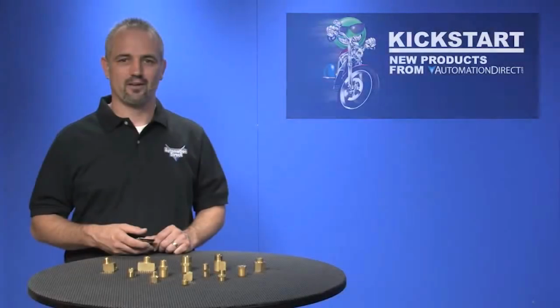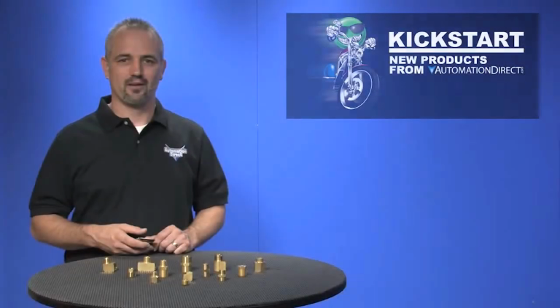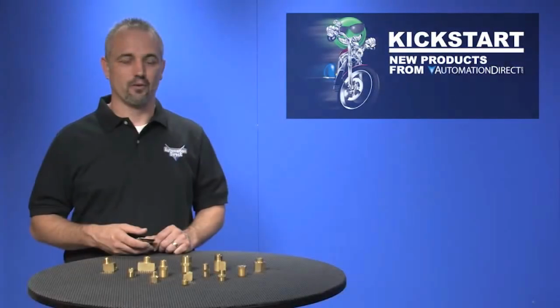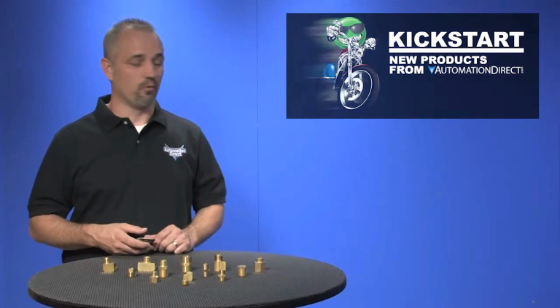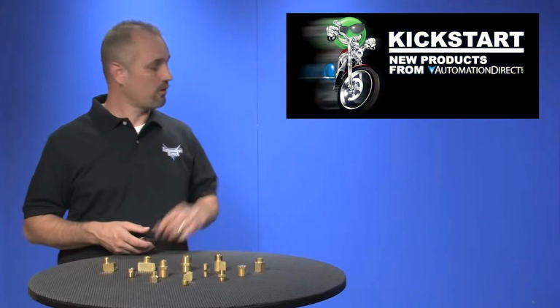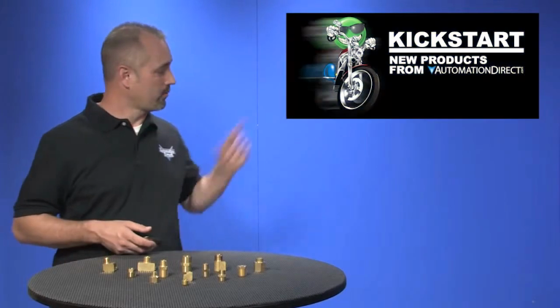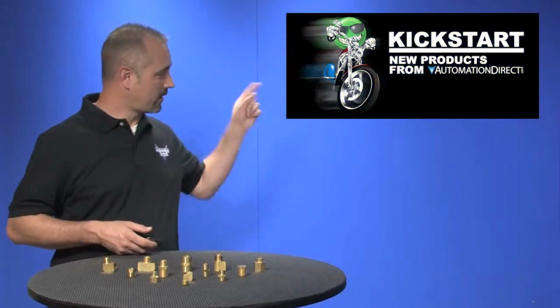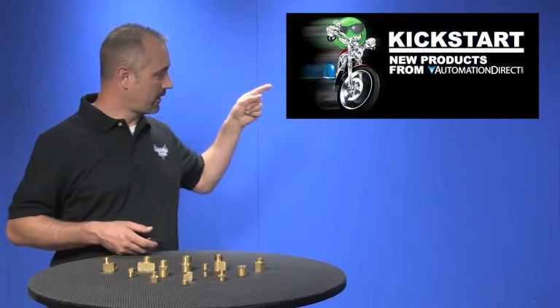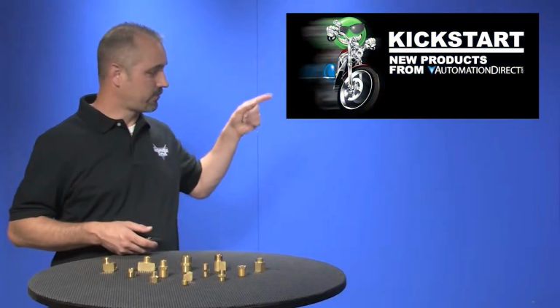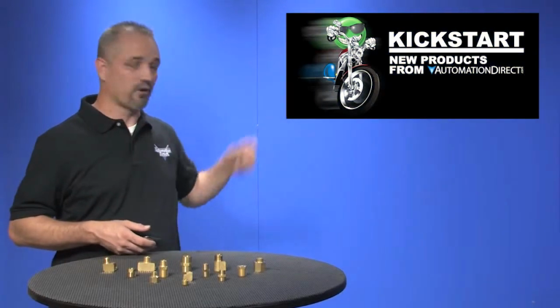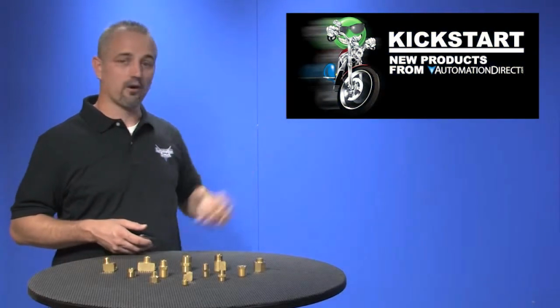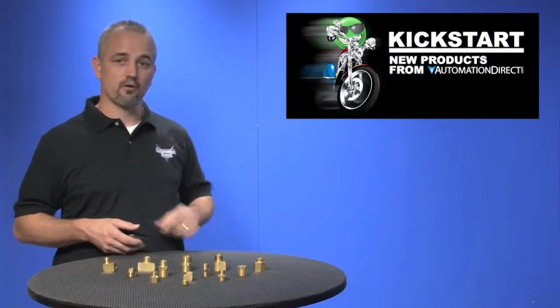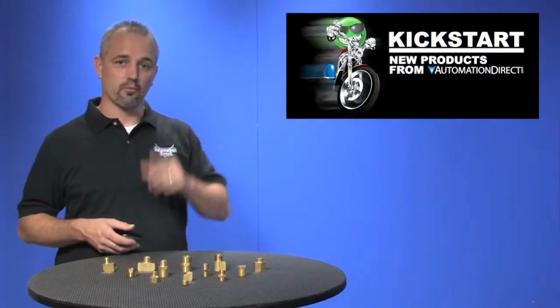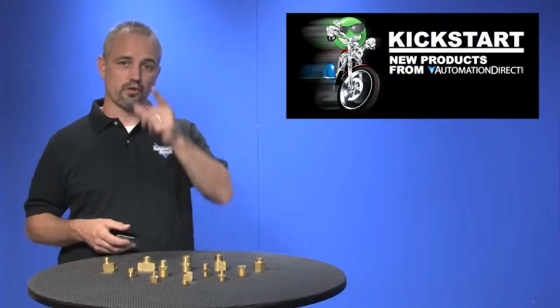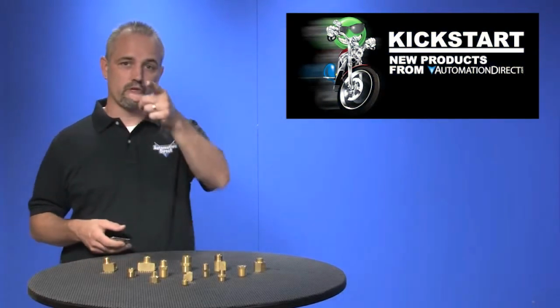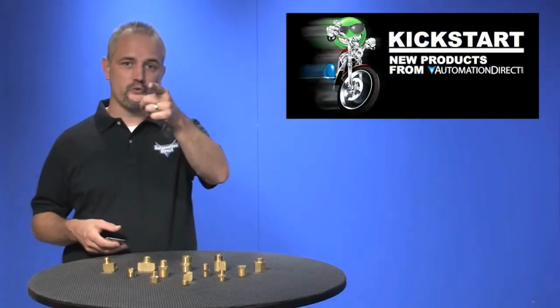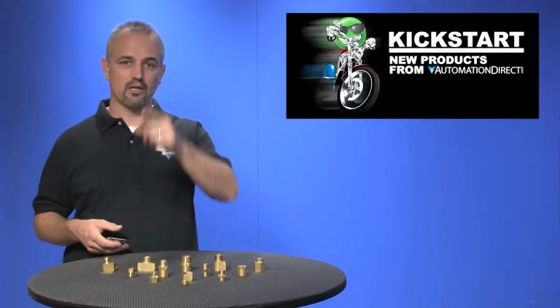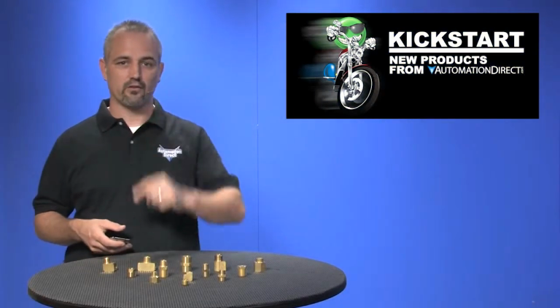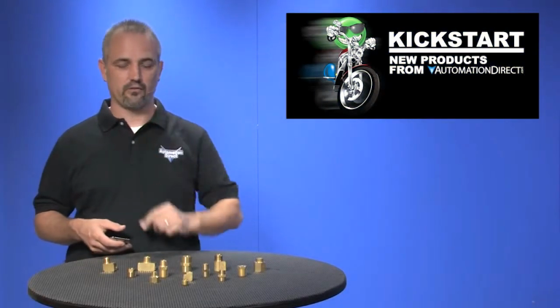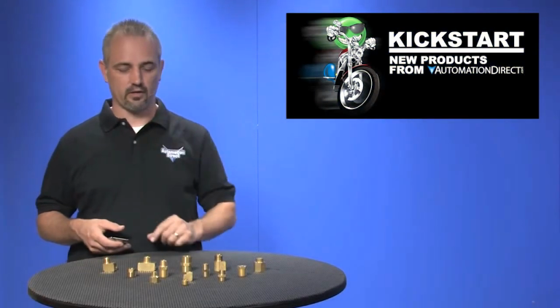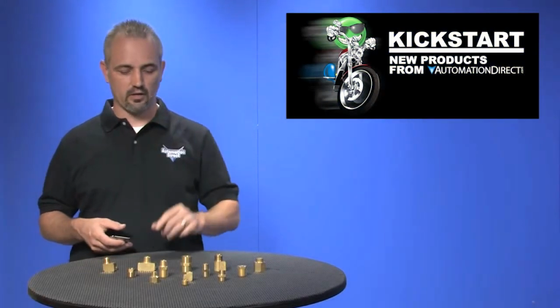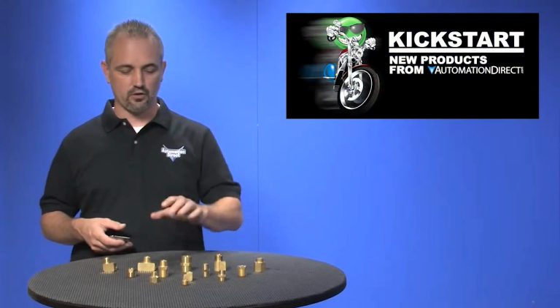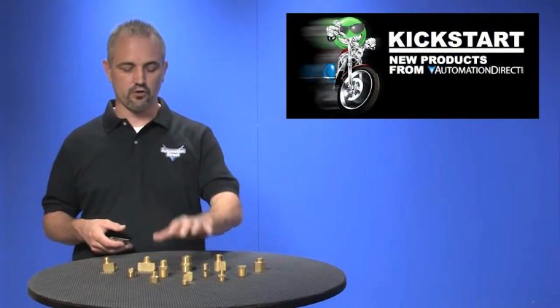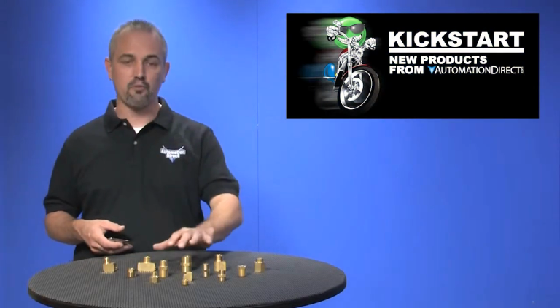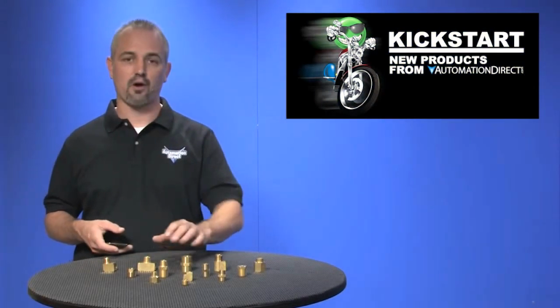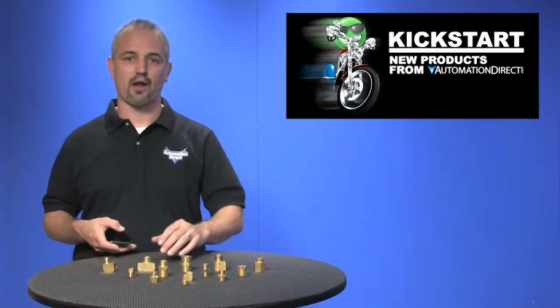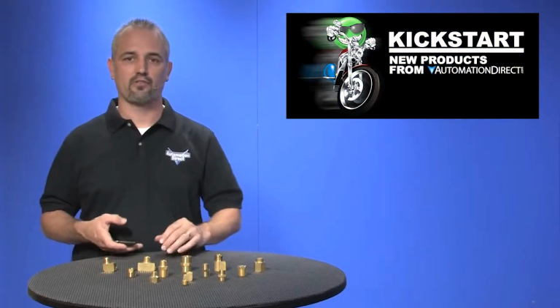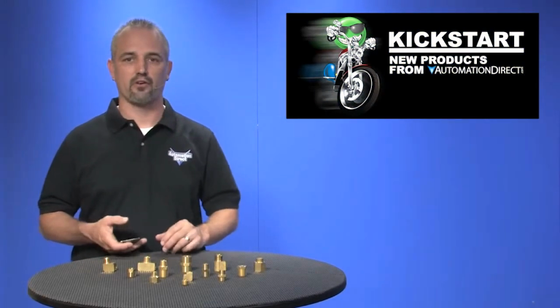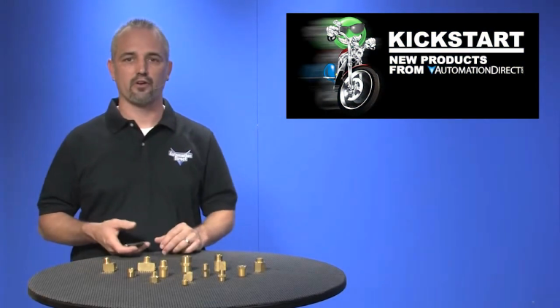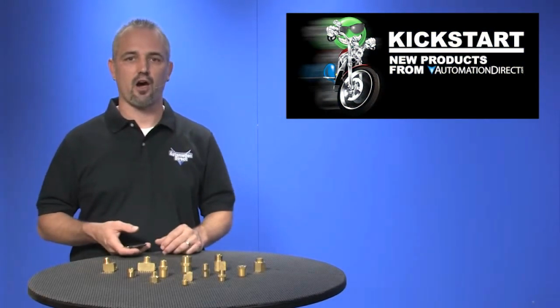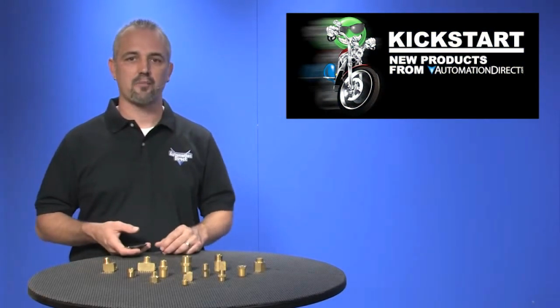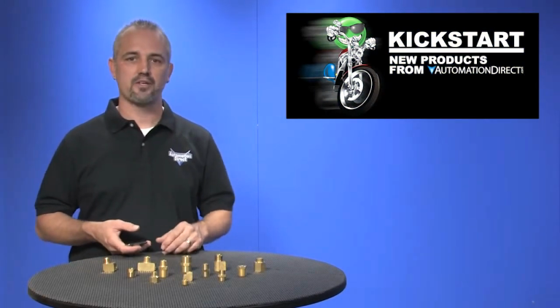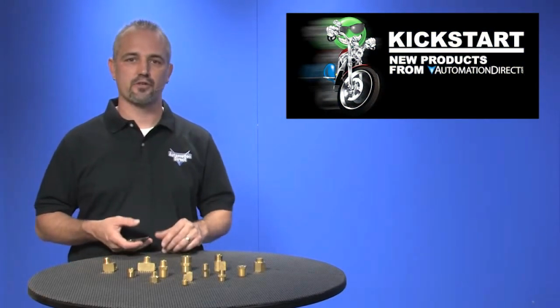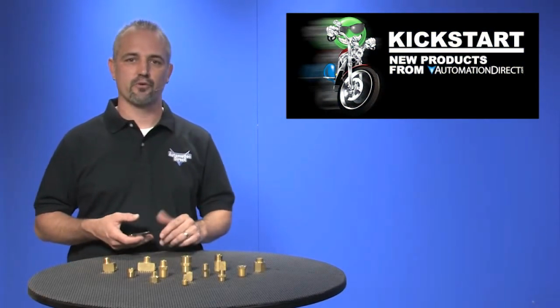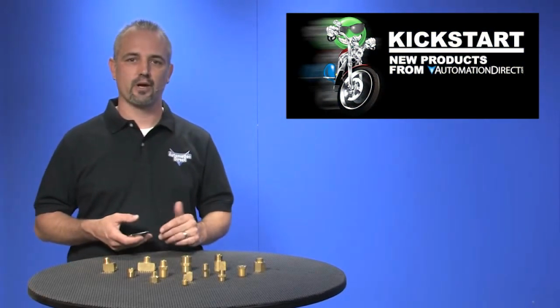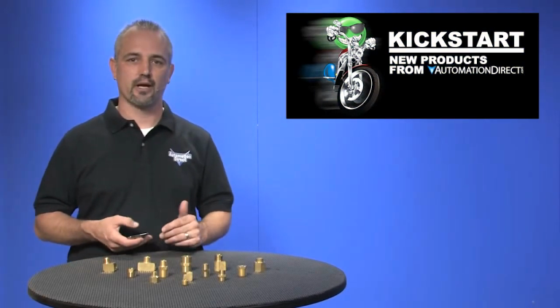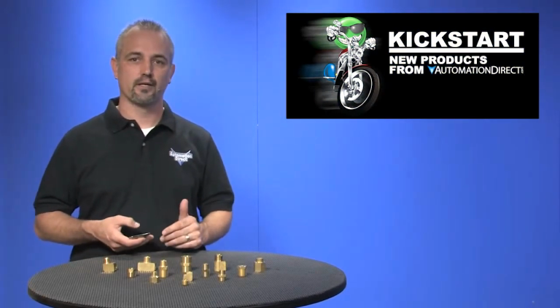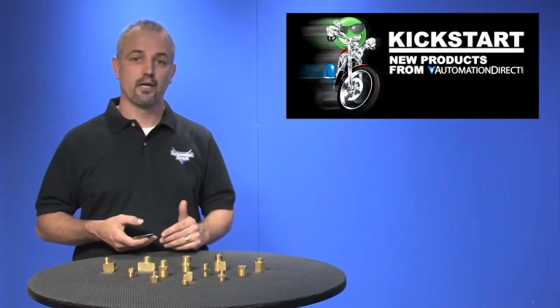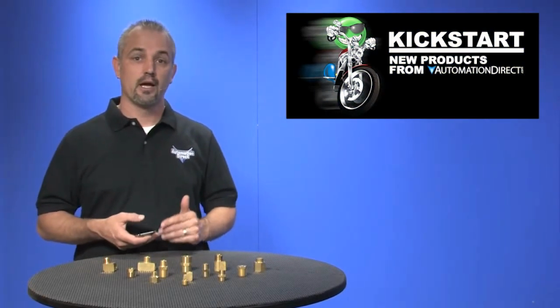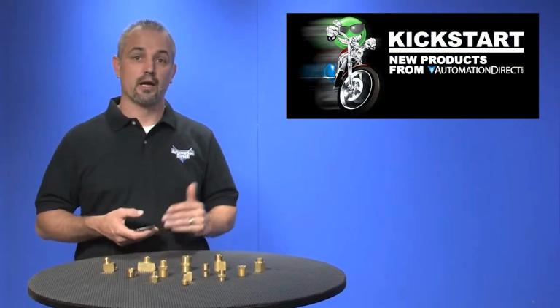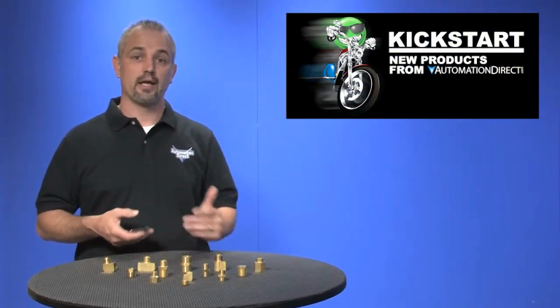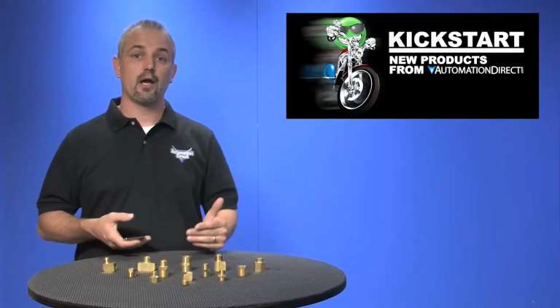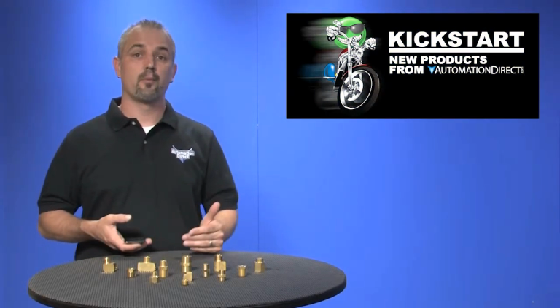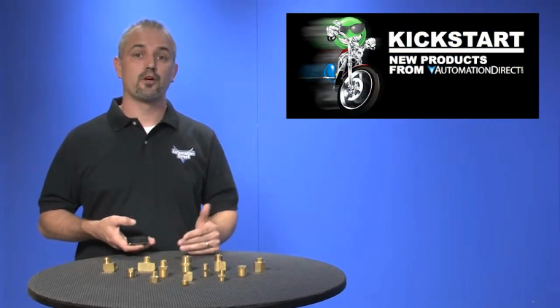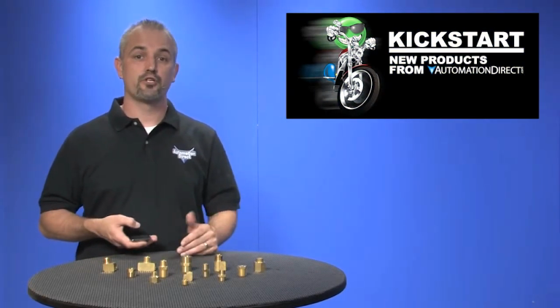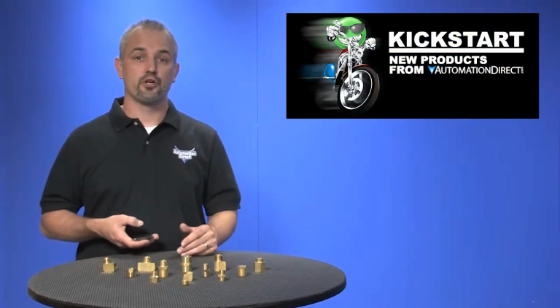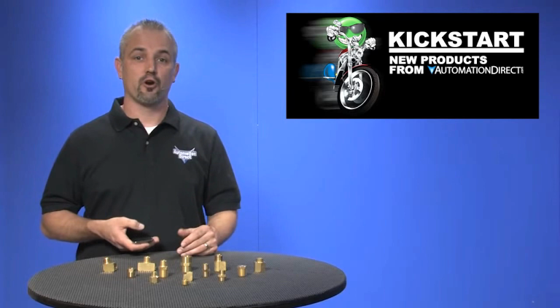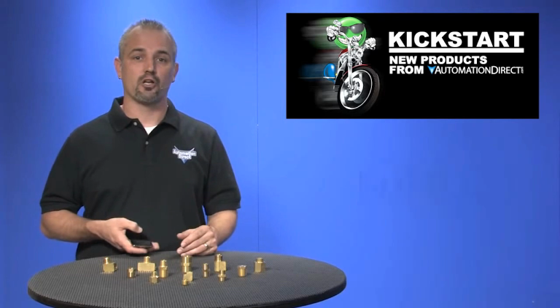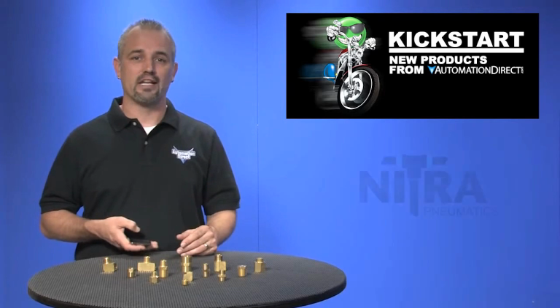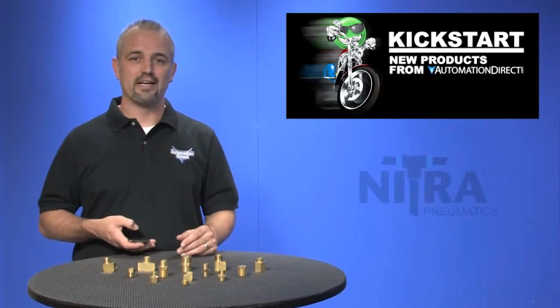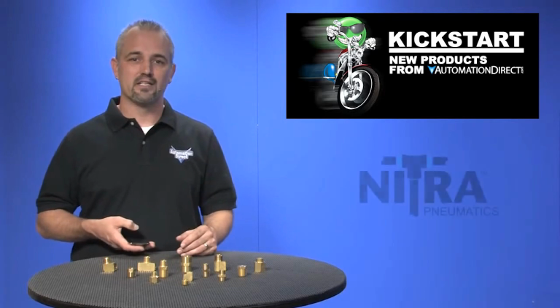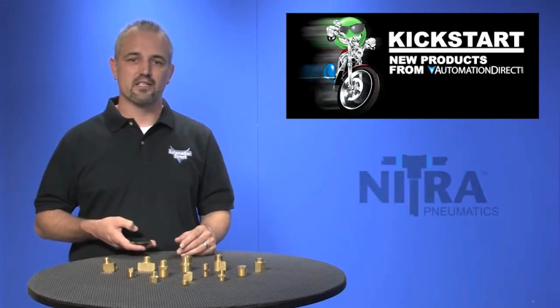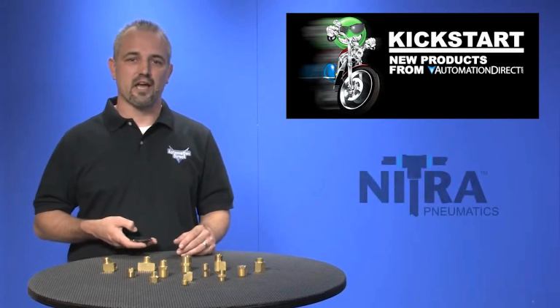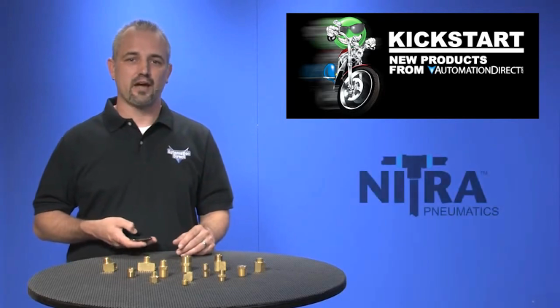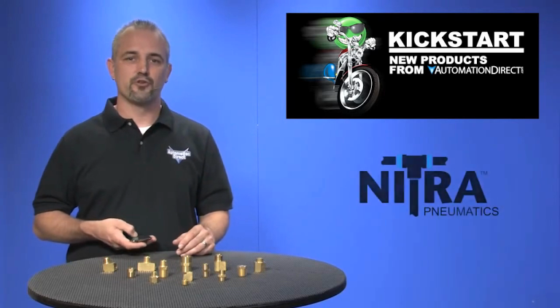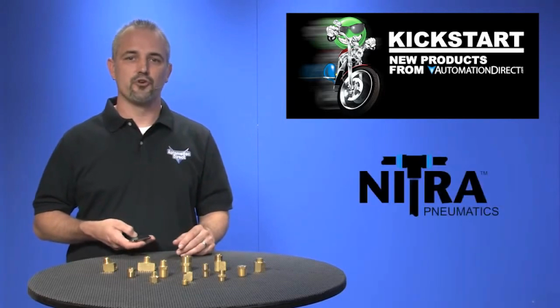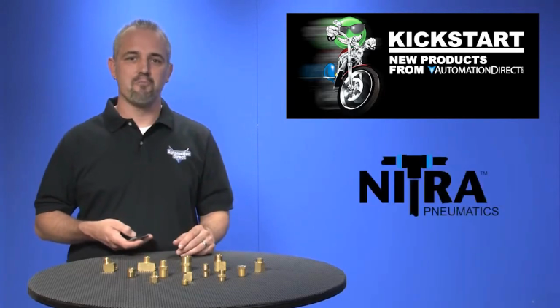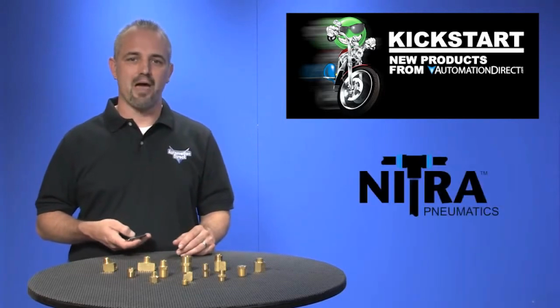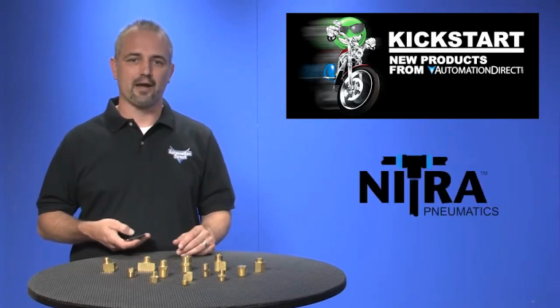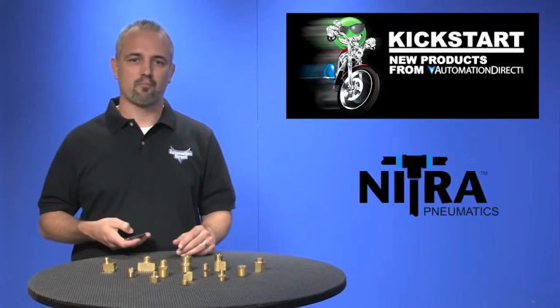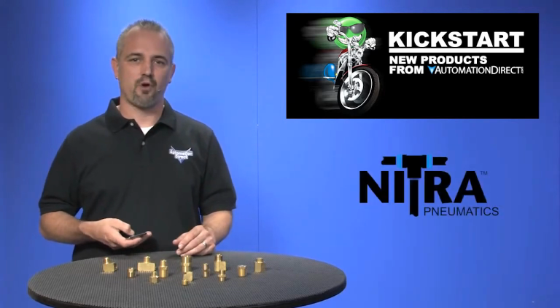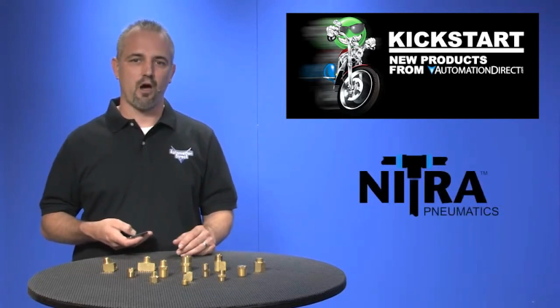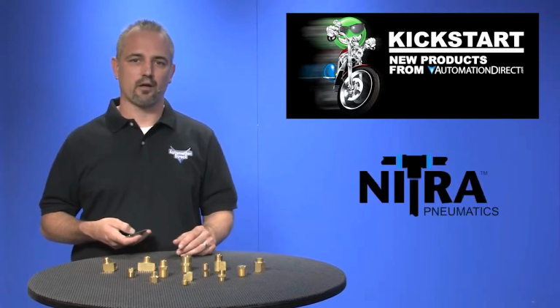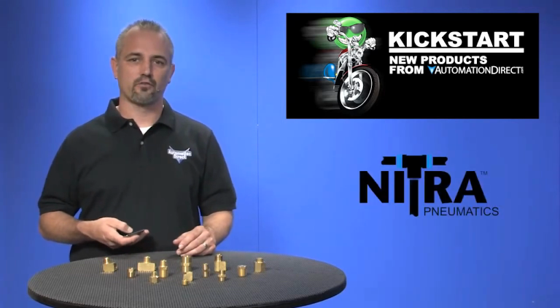Welcome to Kickstart, where you get to see new products here at Automation Direct. Today I'm going to show you our latest Nitro Pneumatic products.